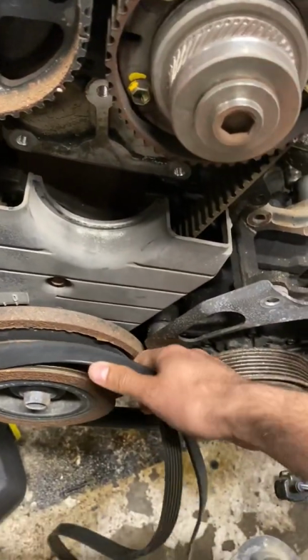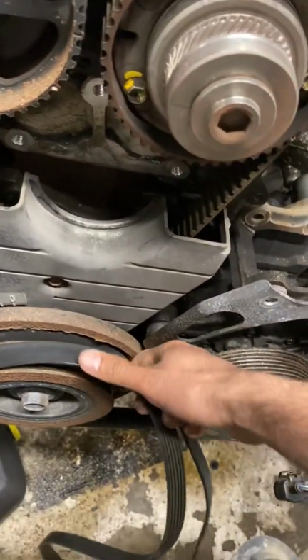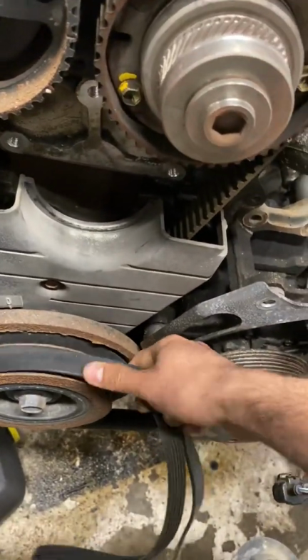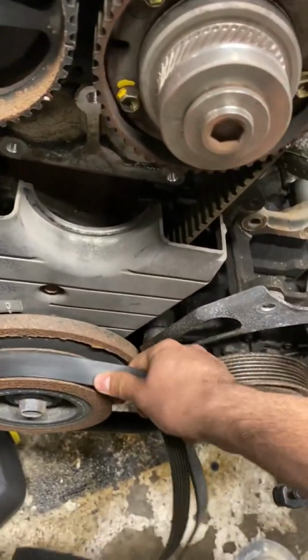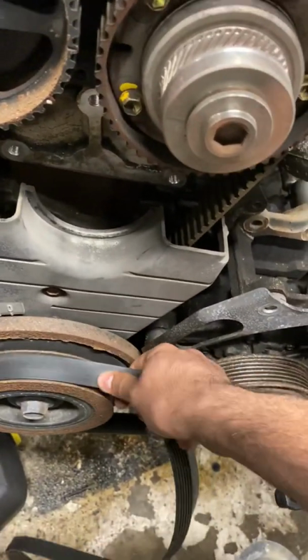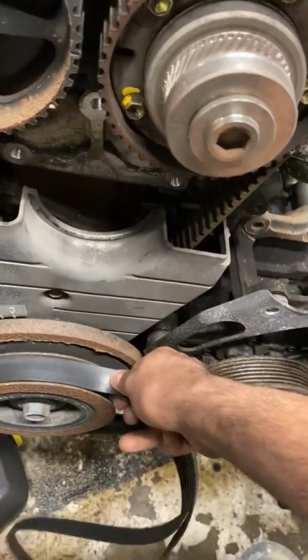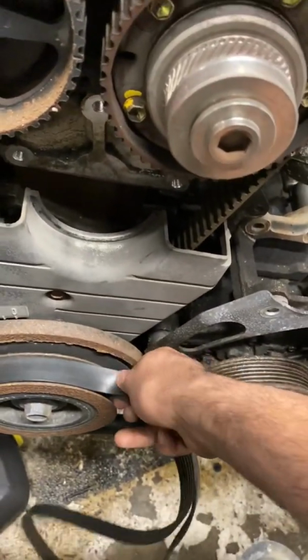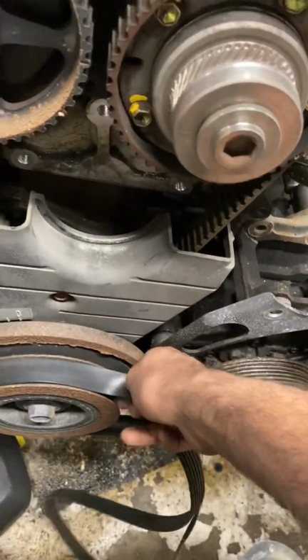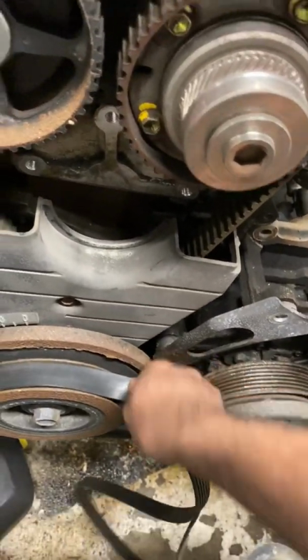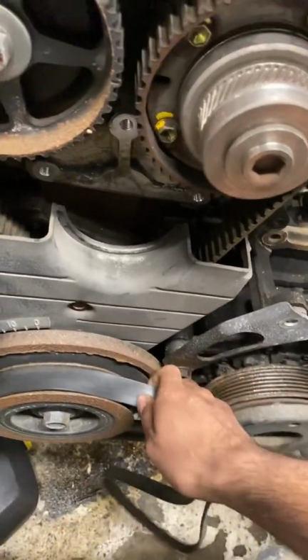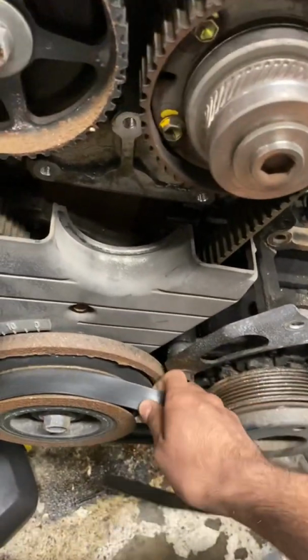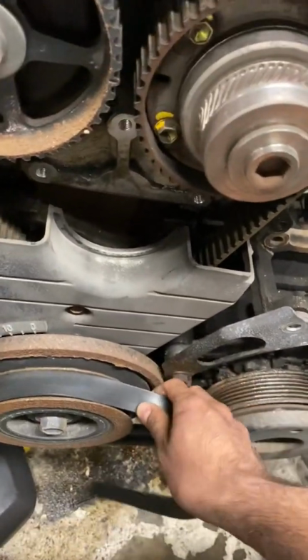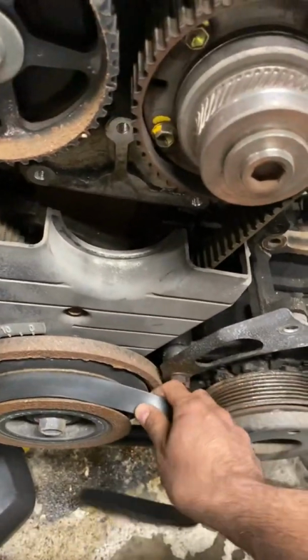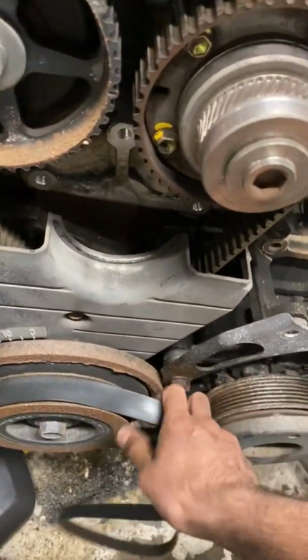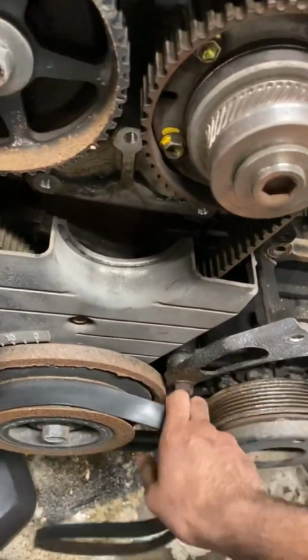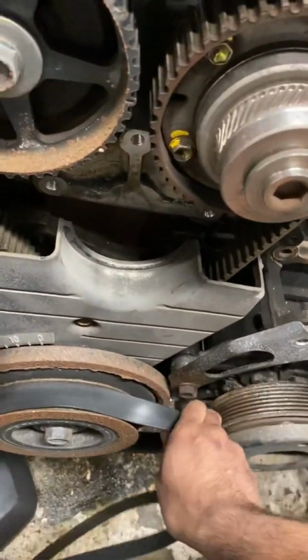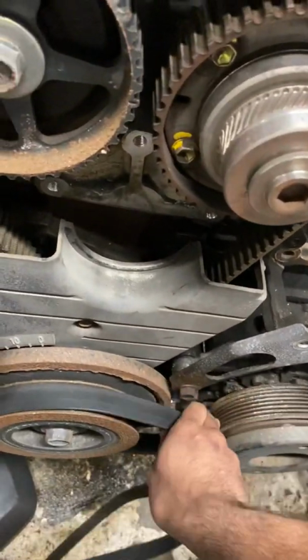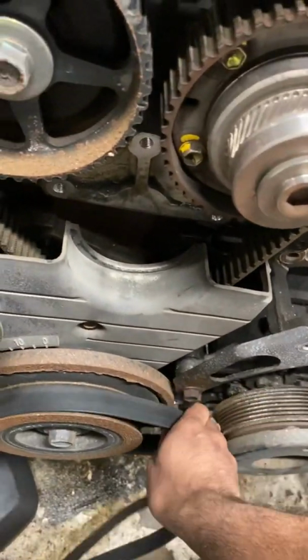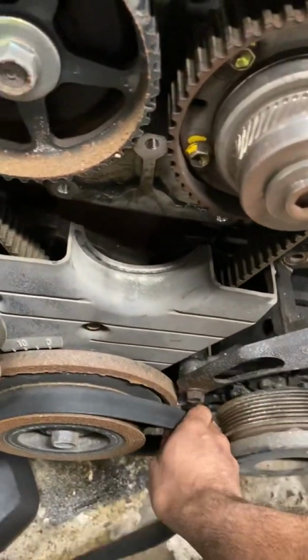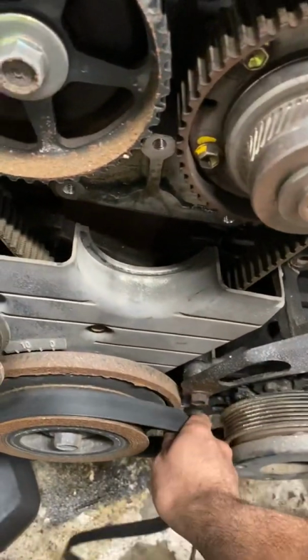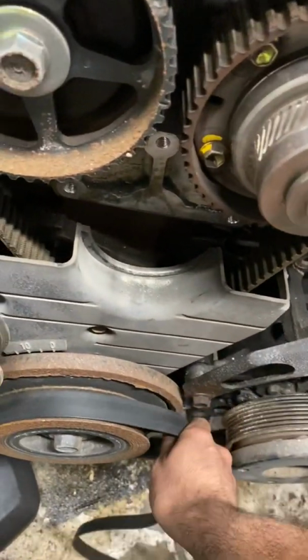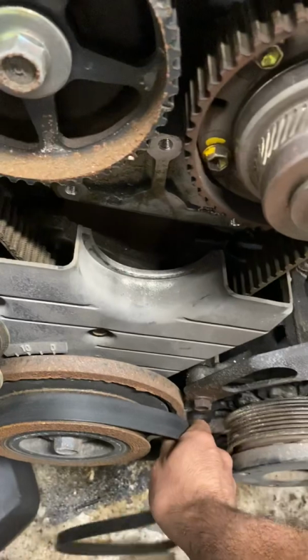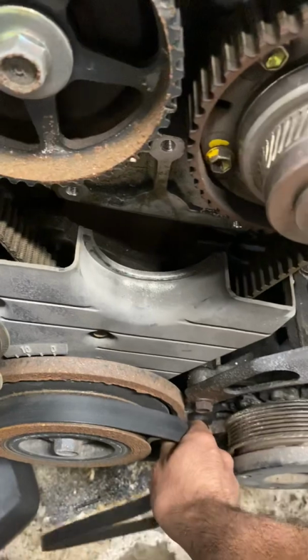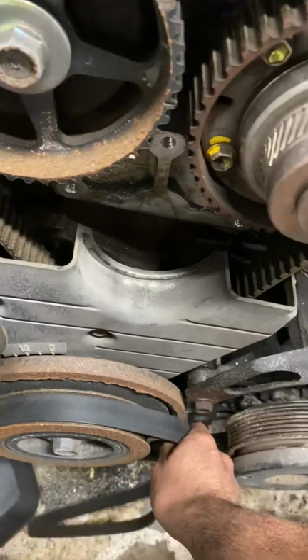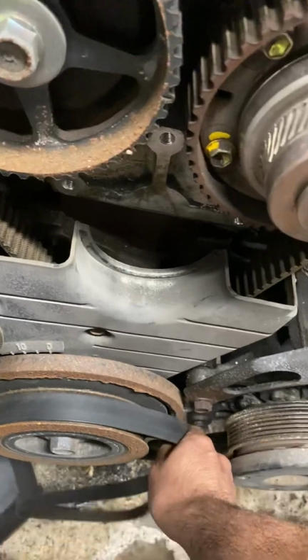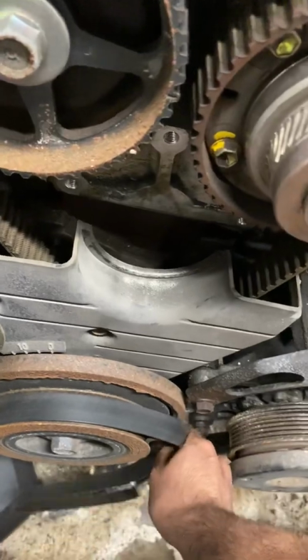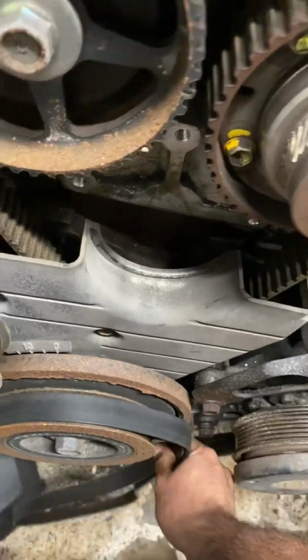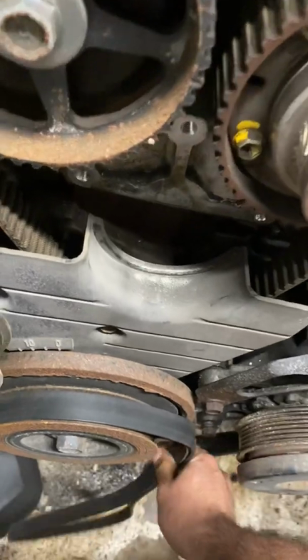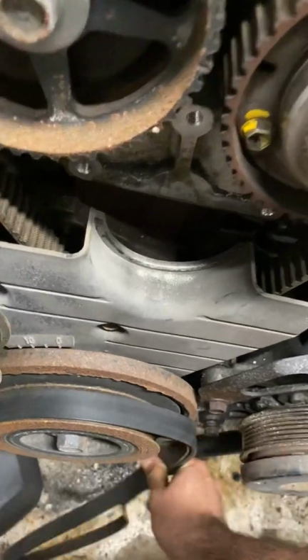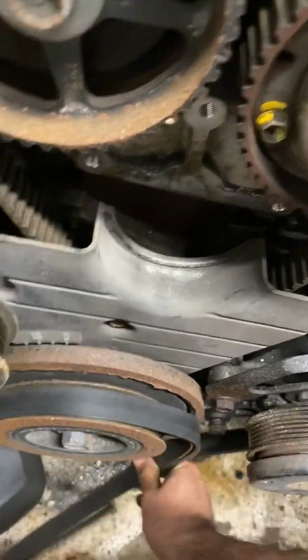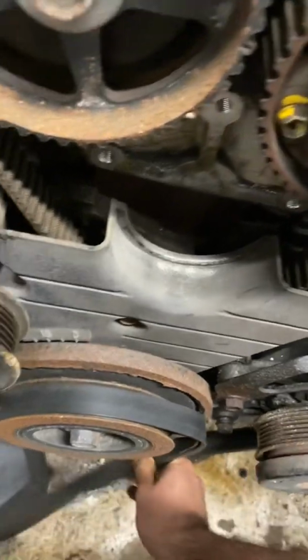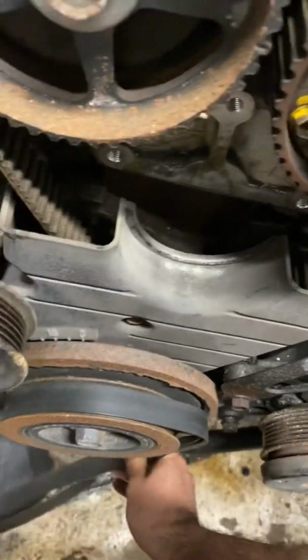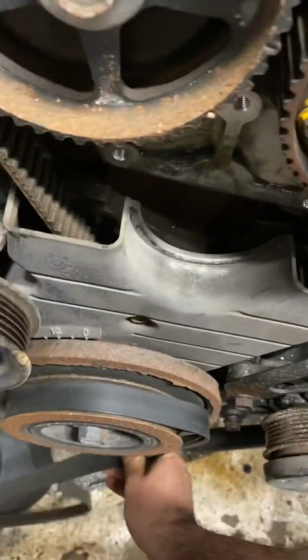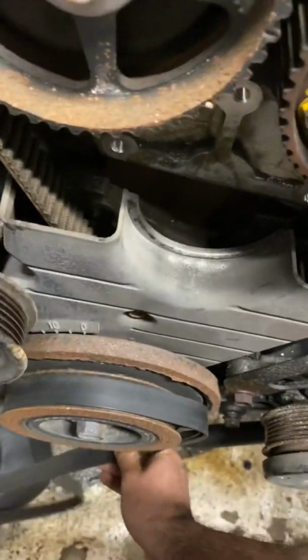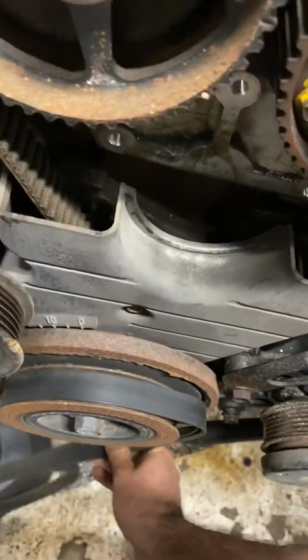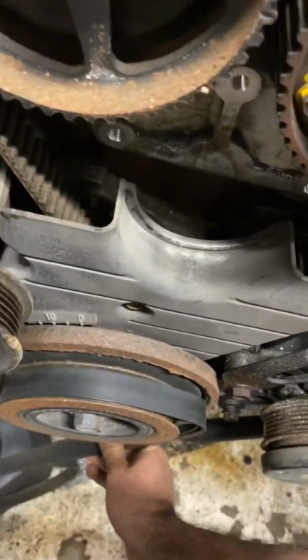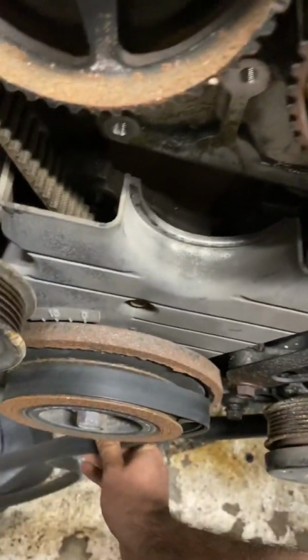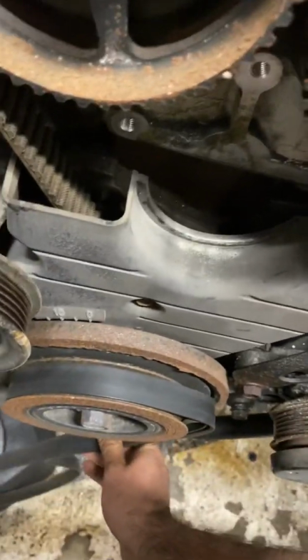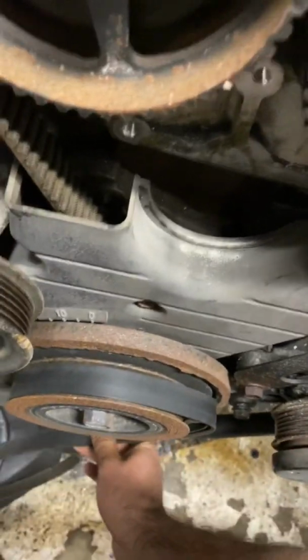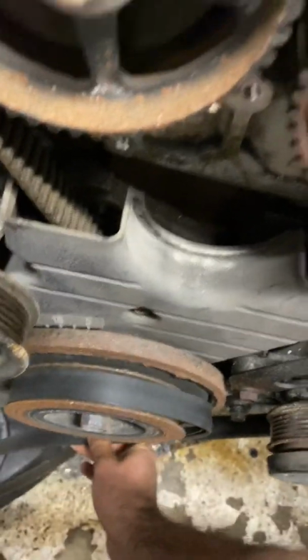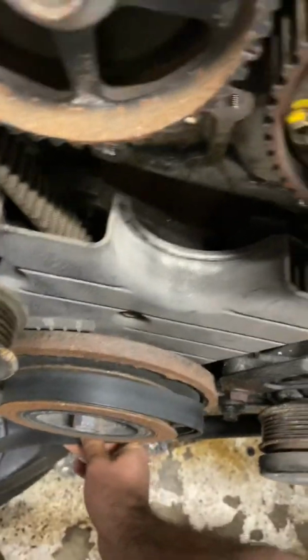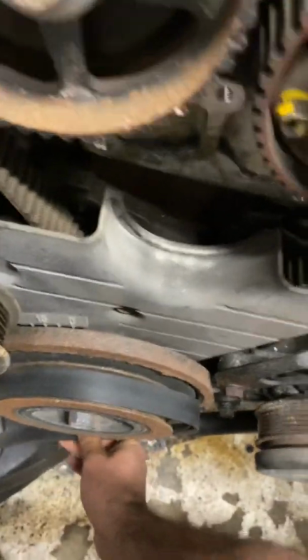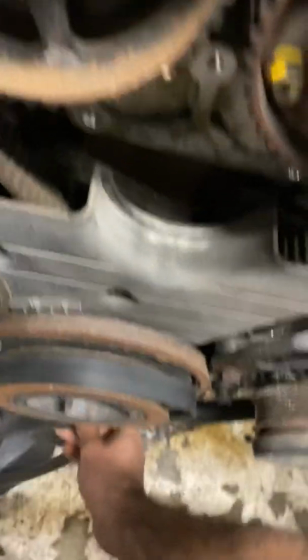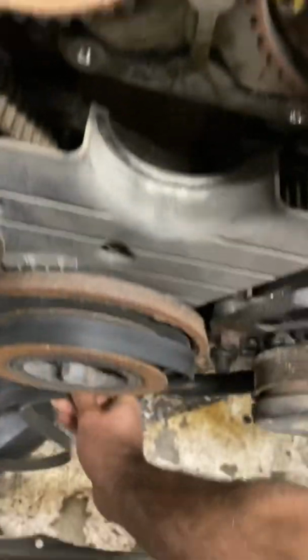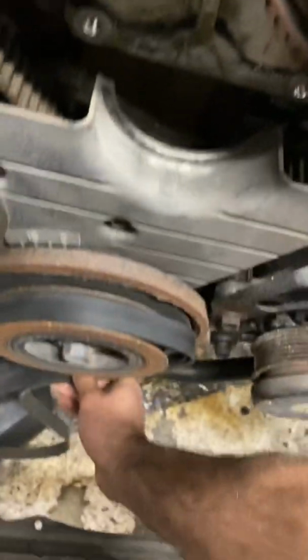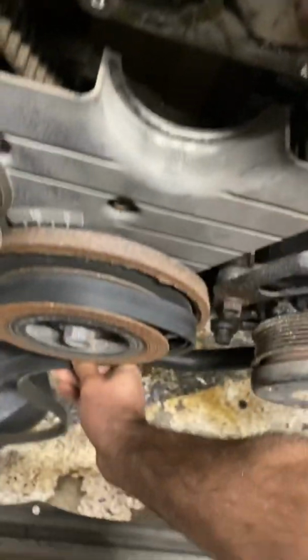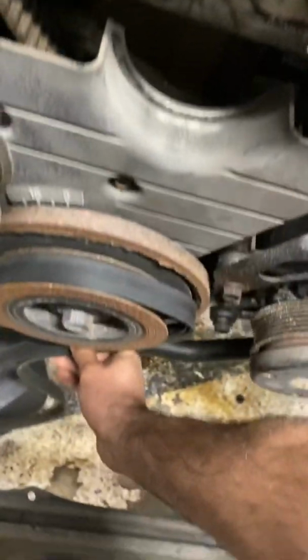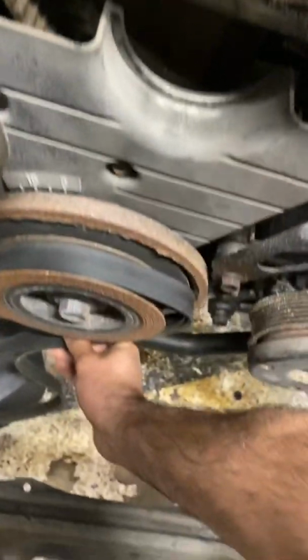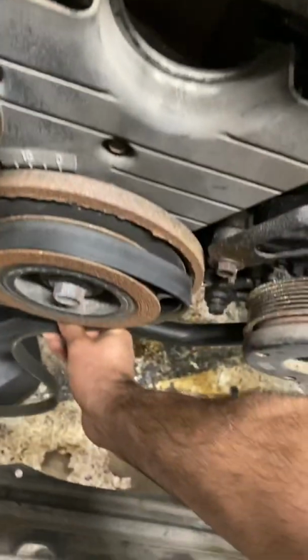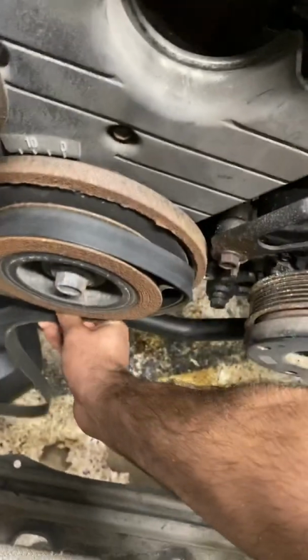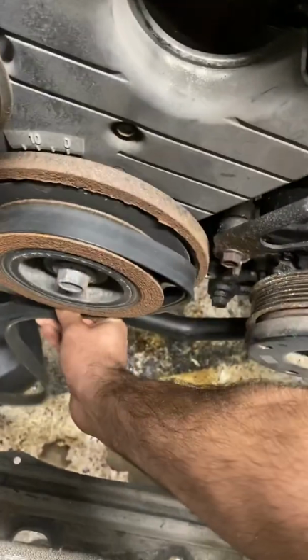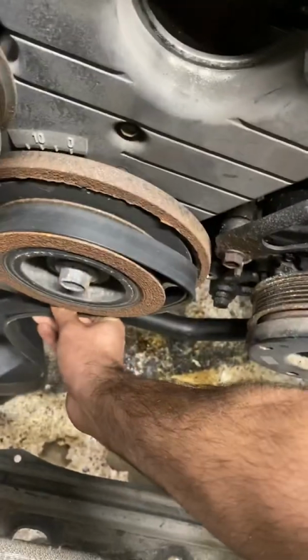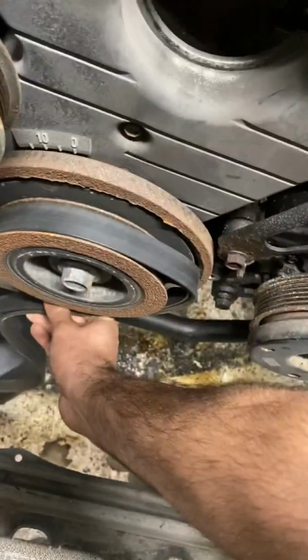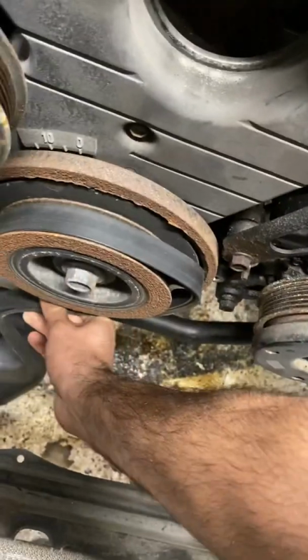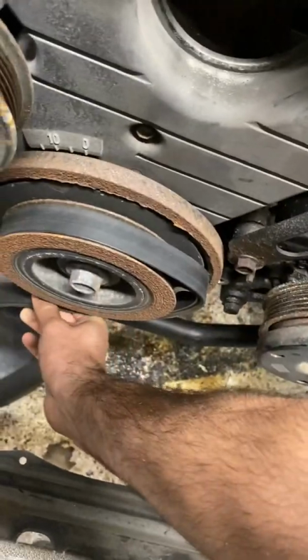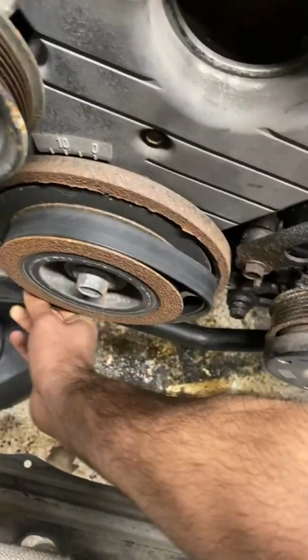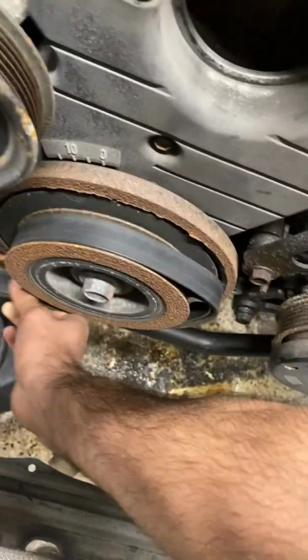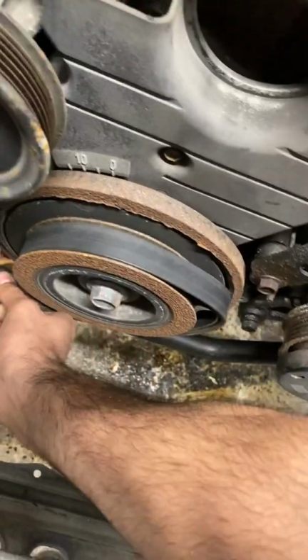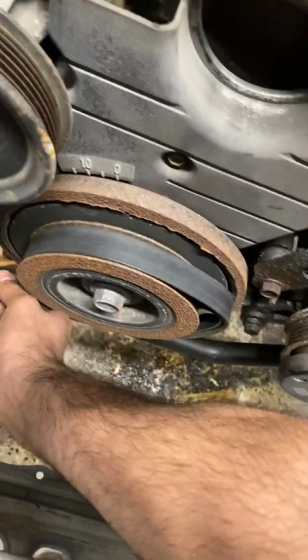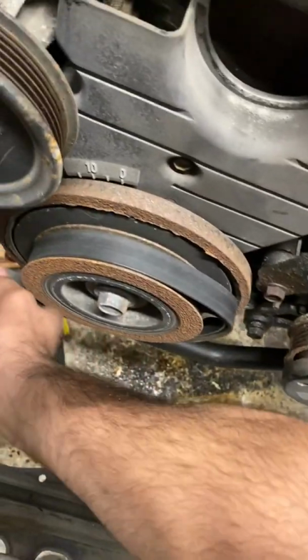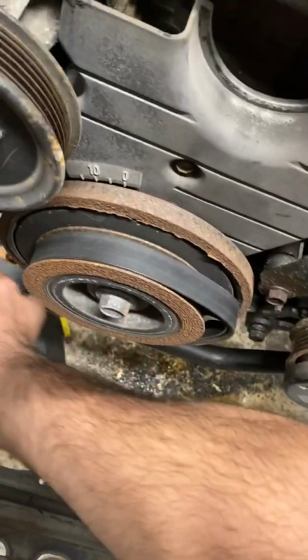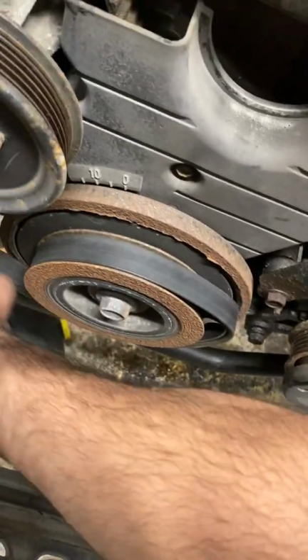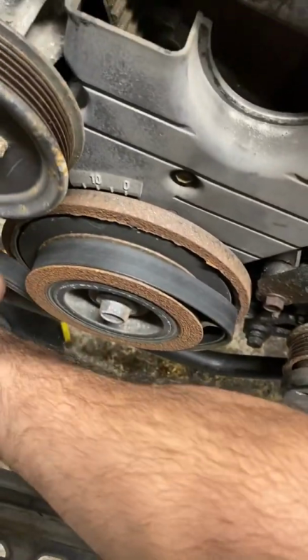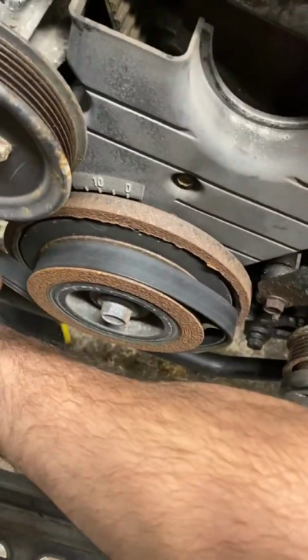You pinch it with one hand — not with one hand, you pinch it like that. Then you wrap it around.